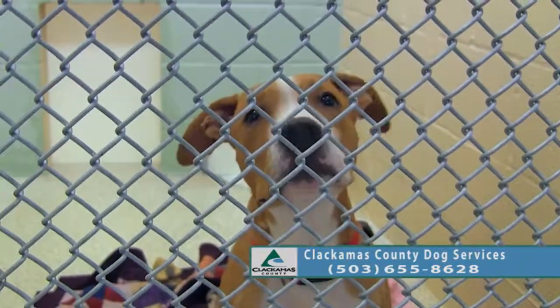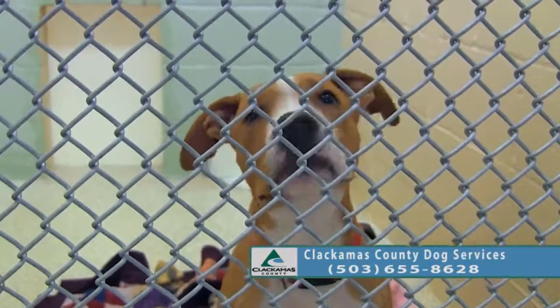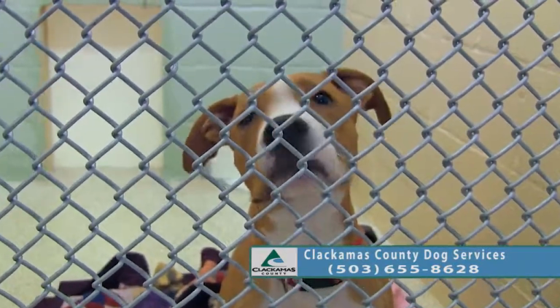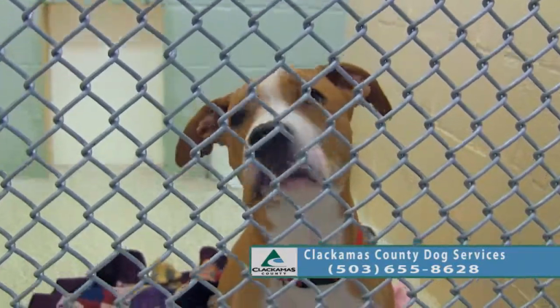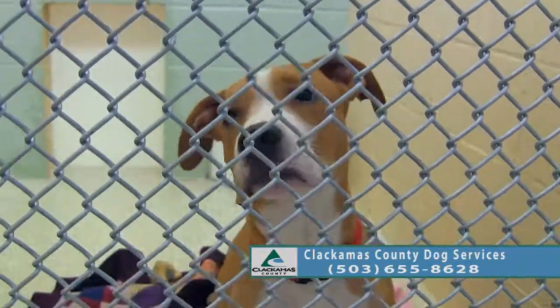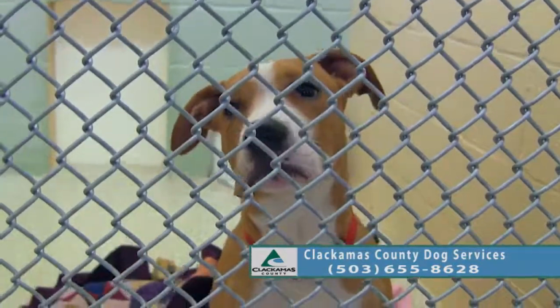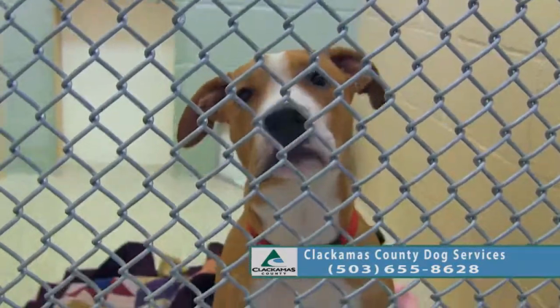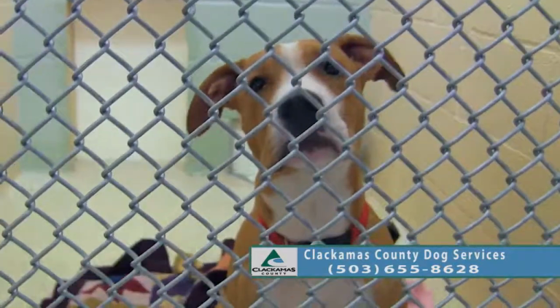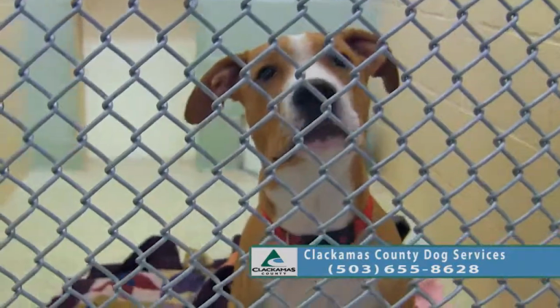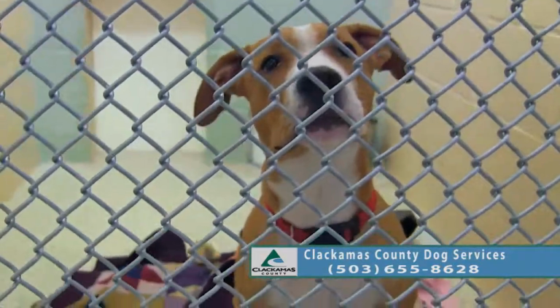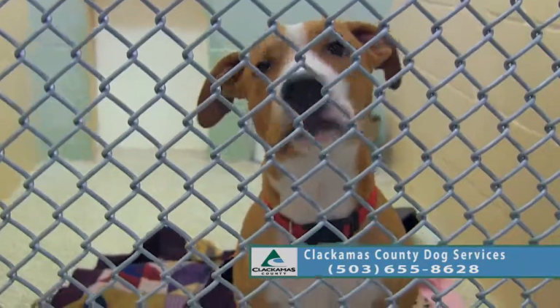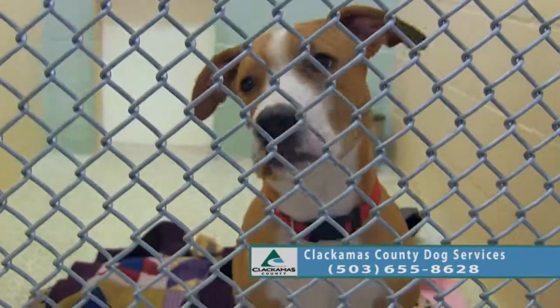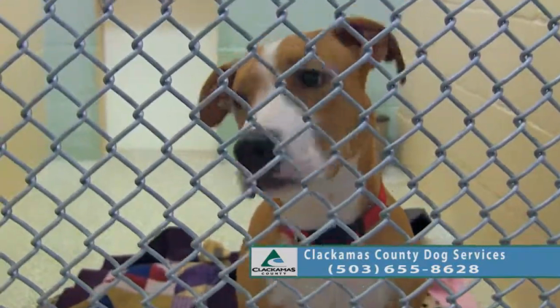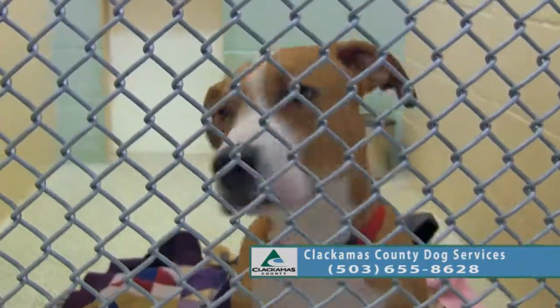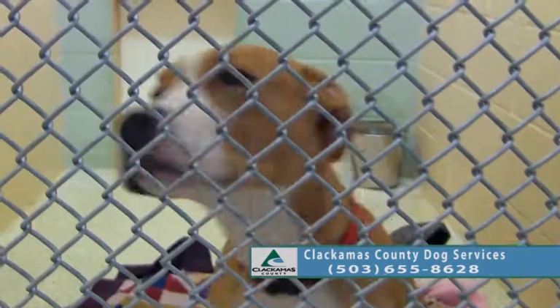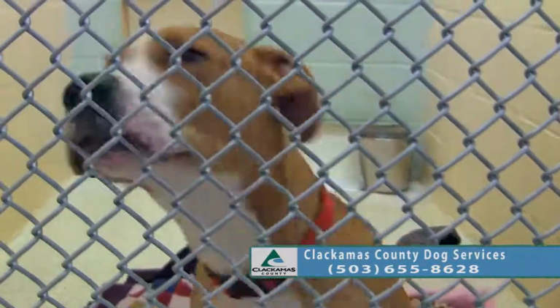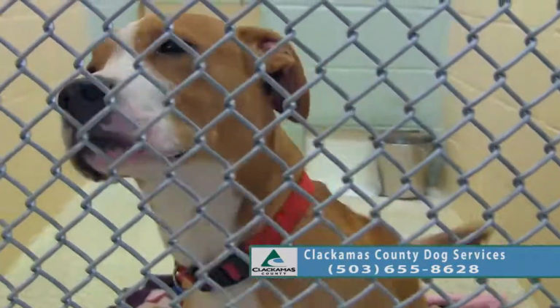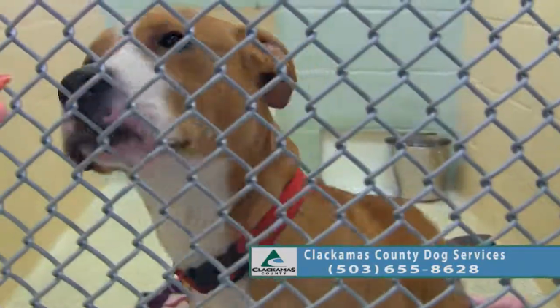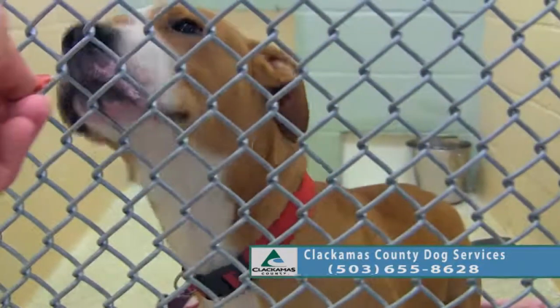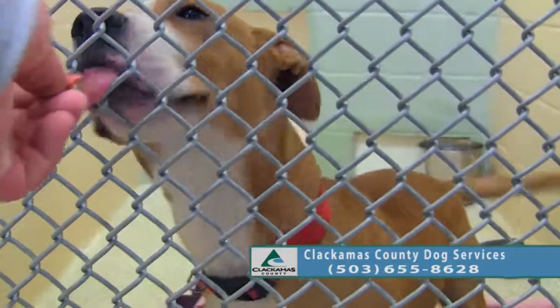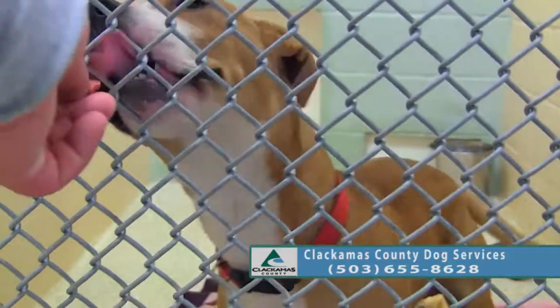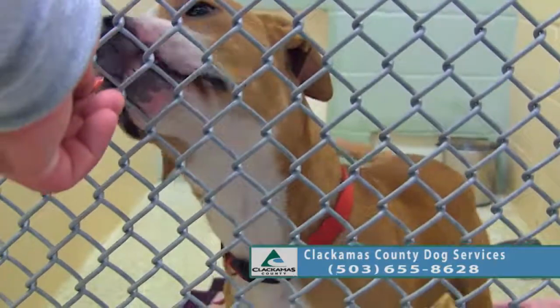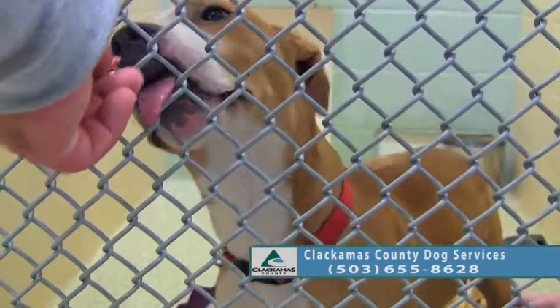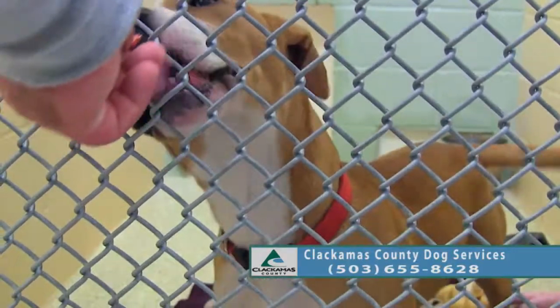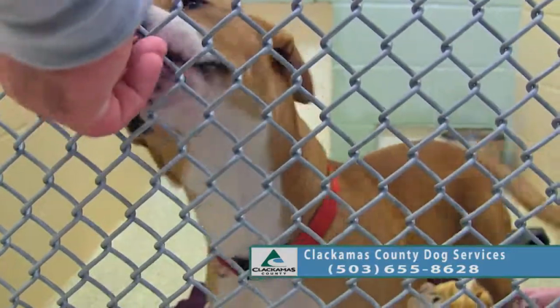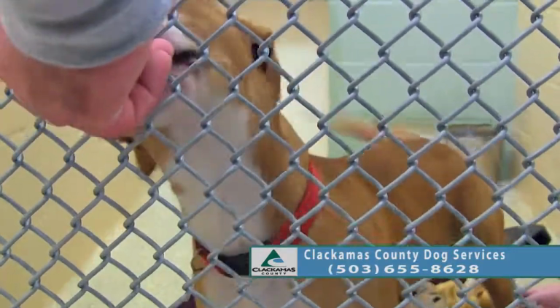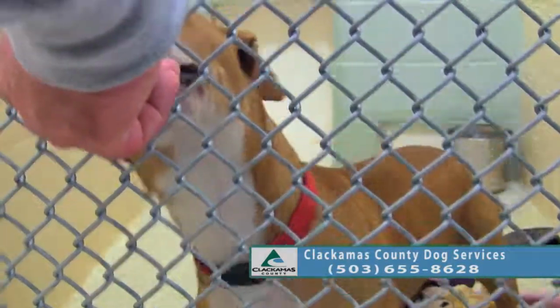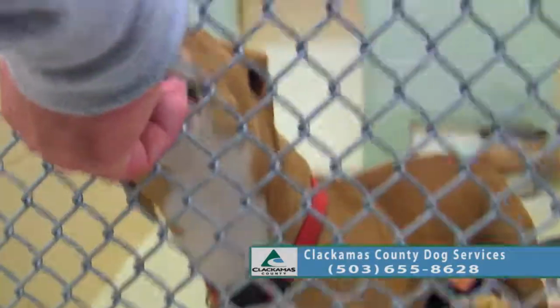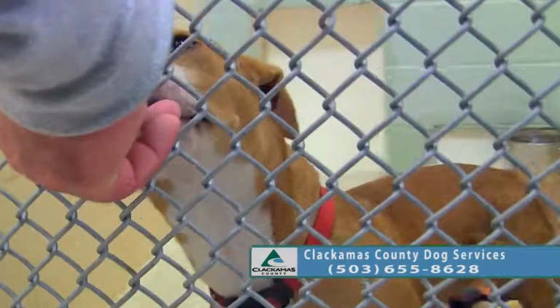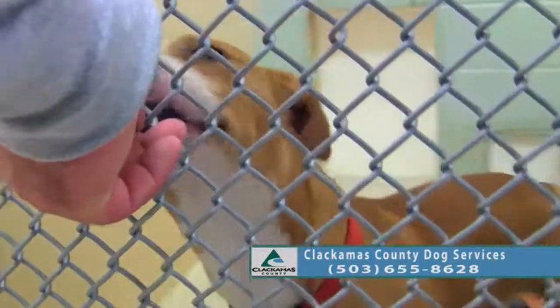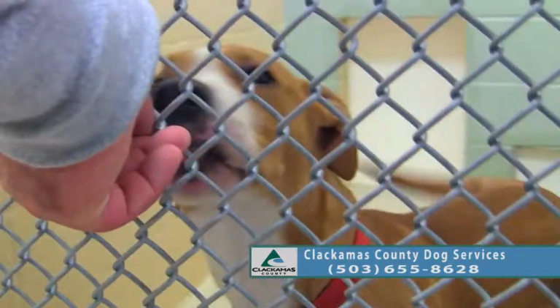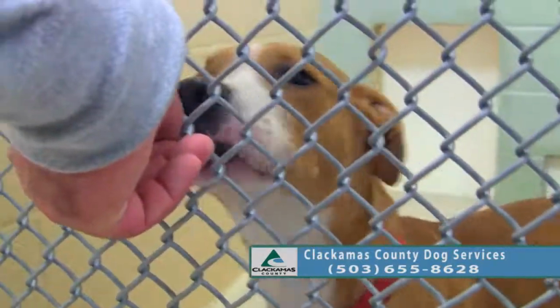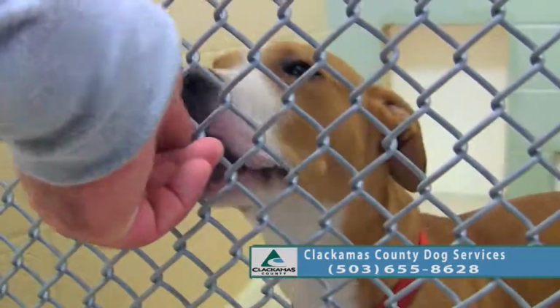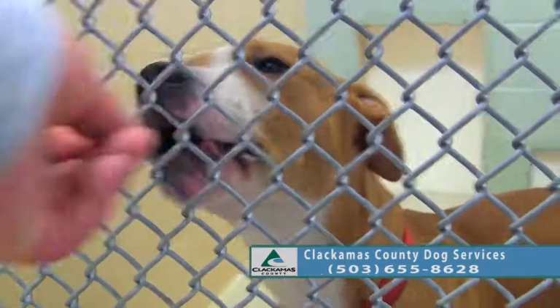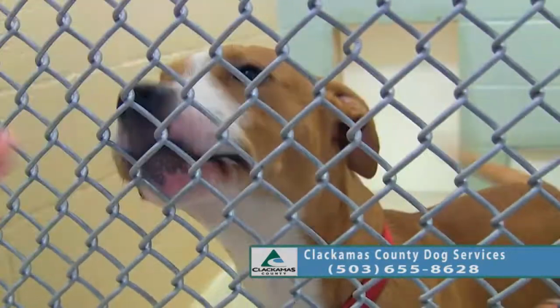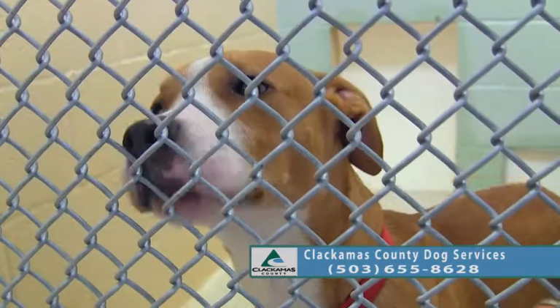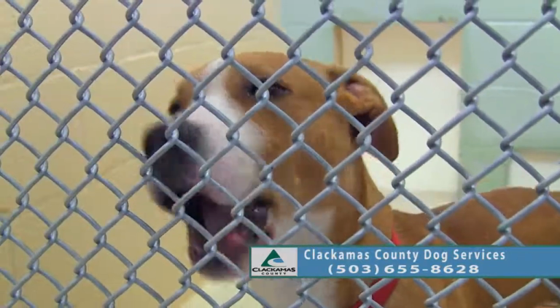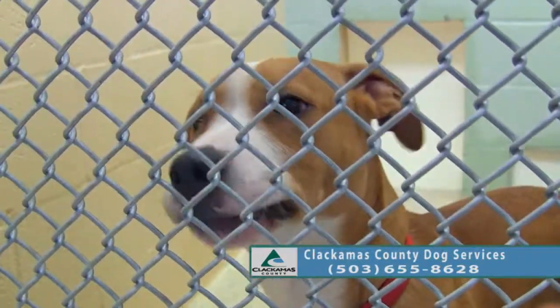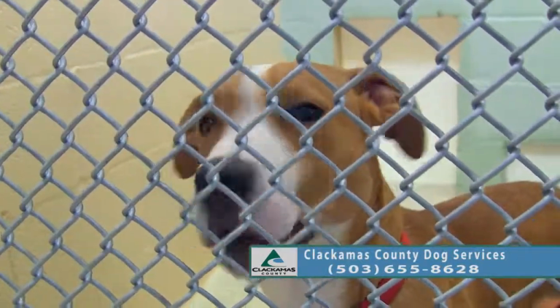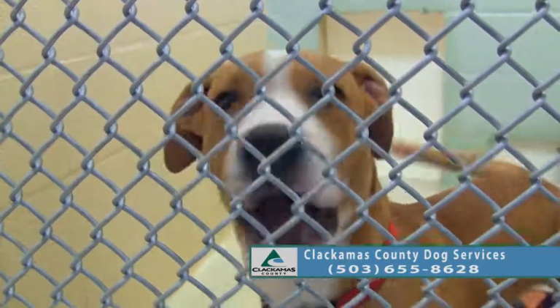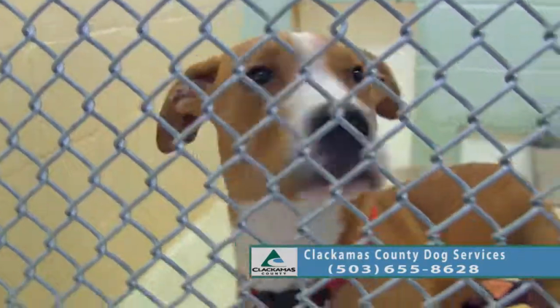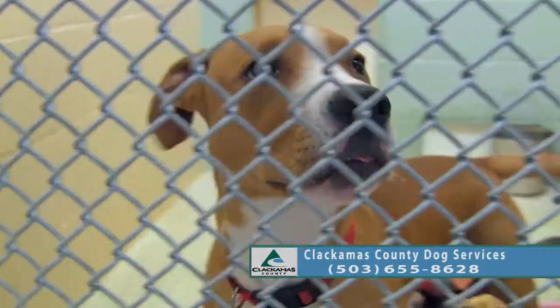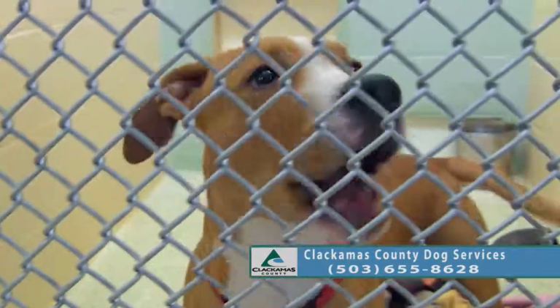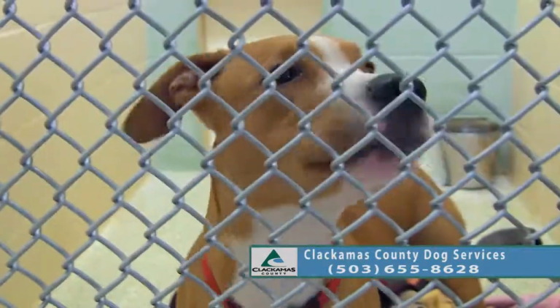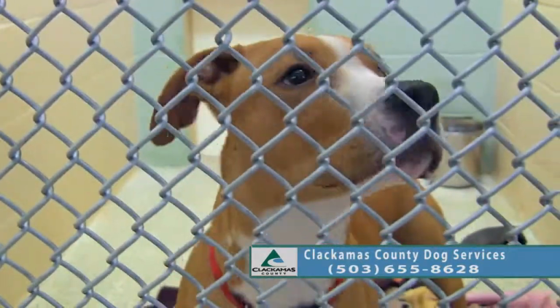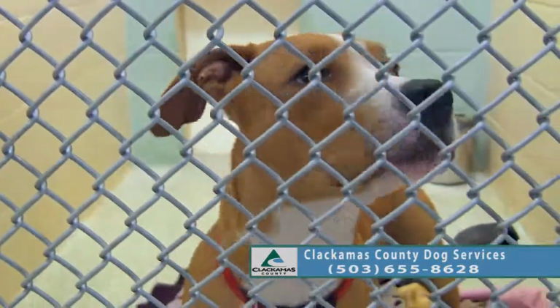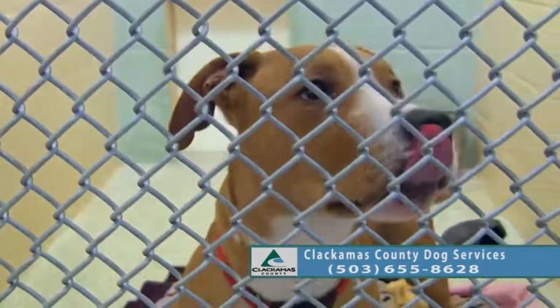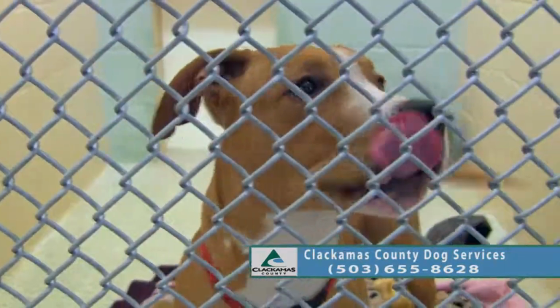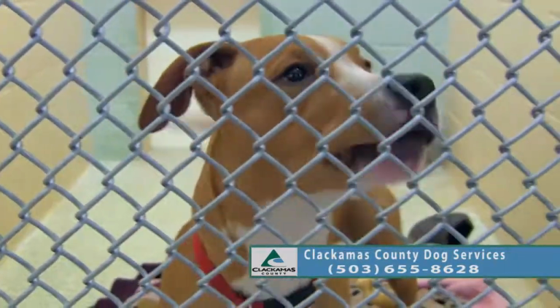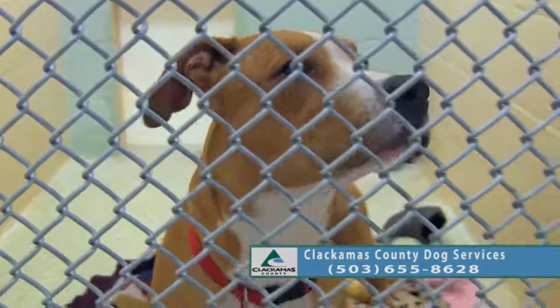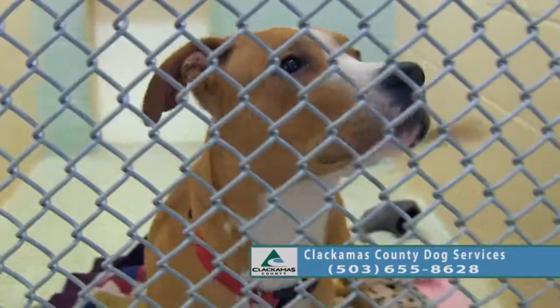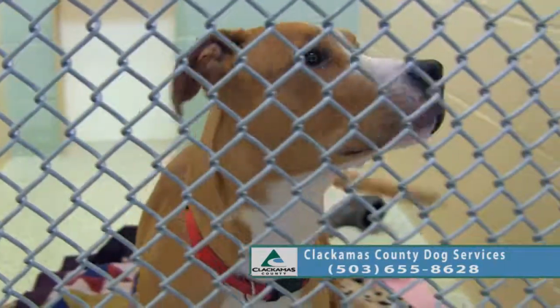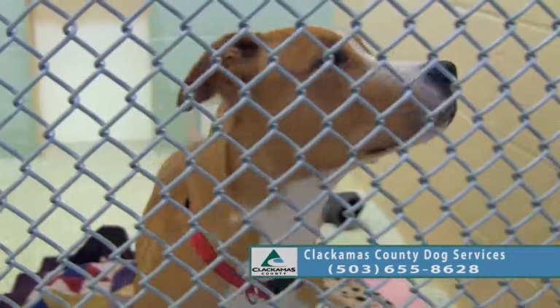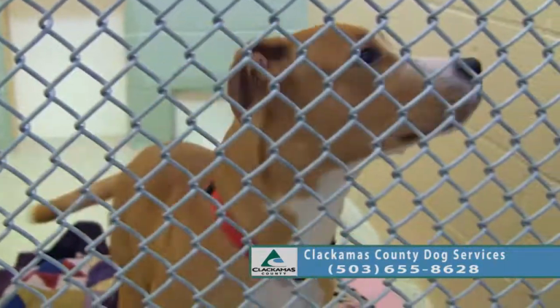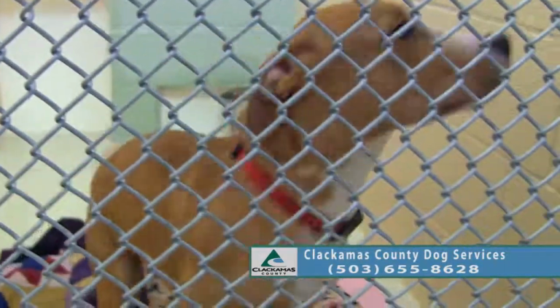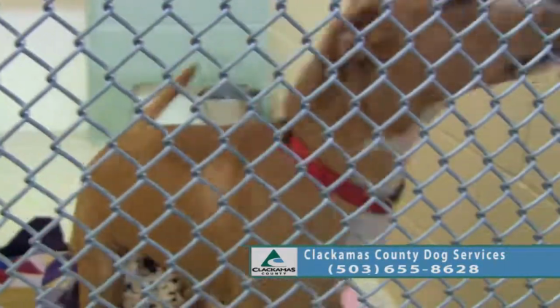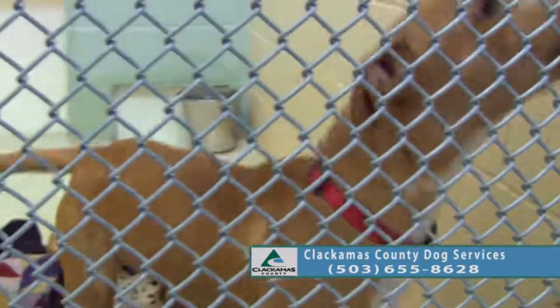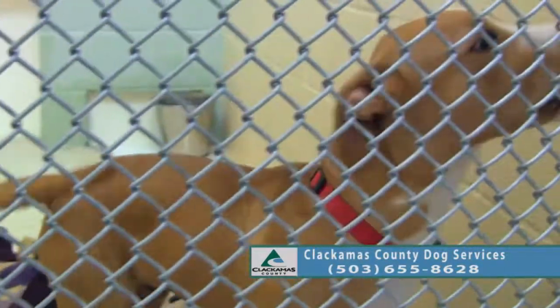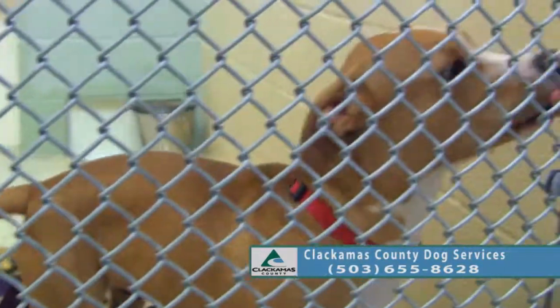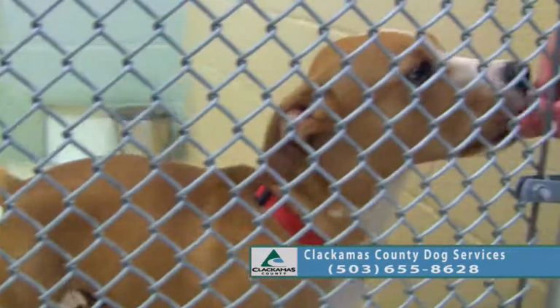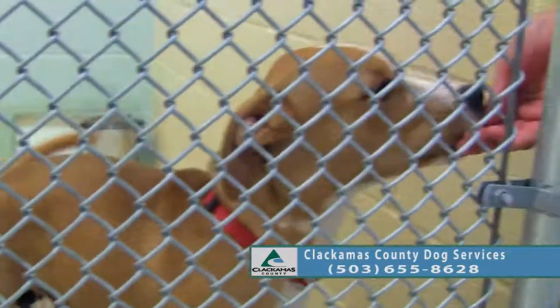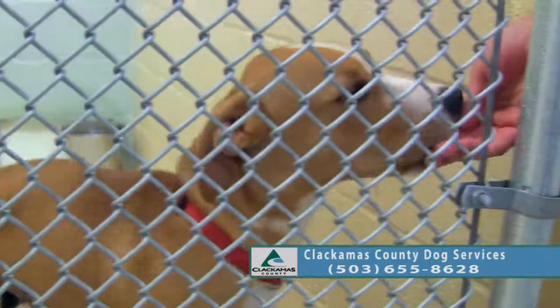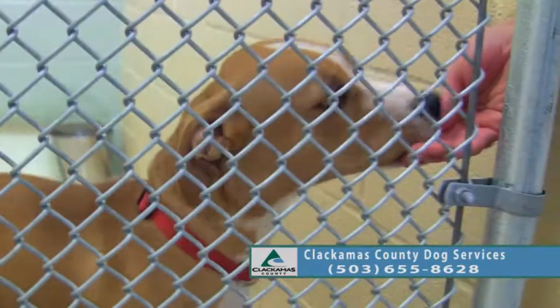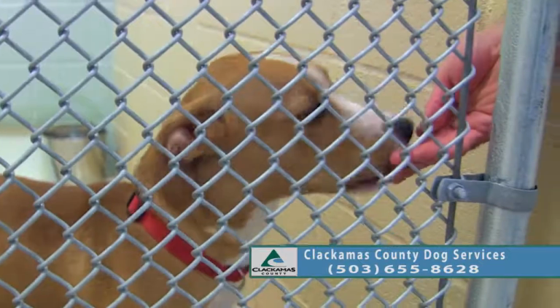That's some beautiful markings on him. He's a very happy puppy.